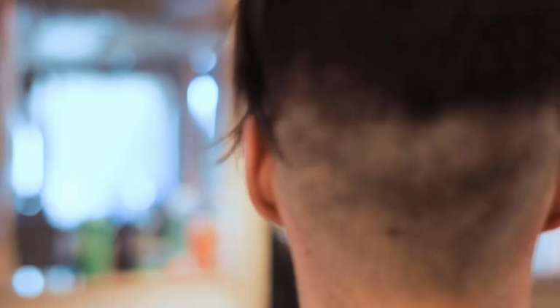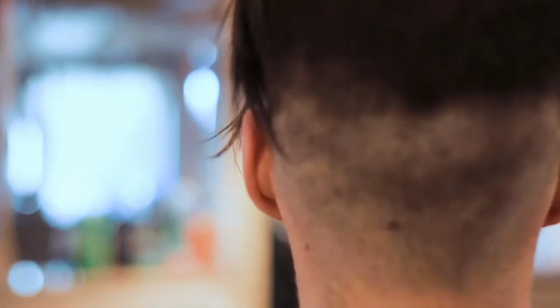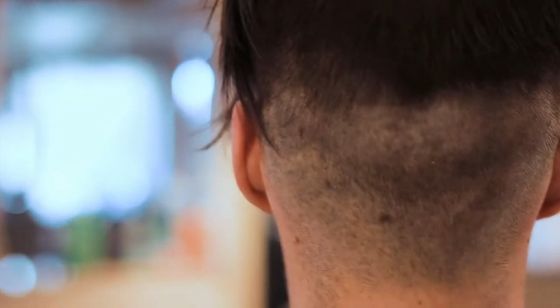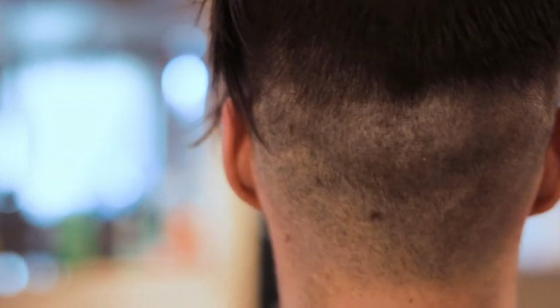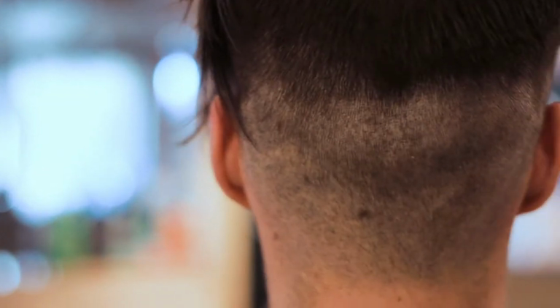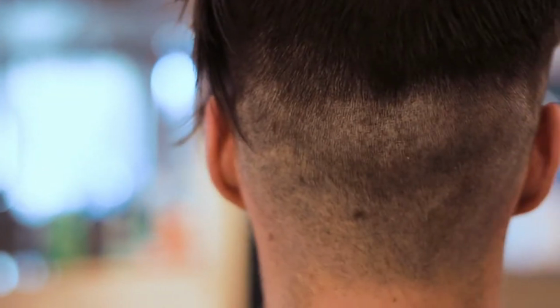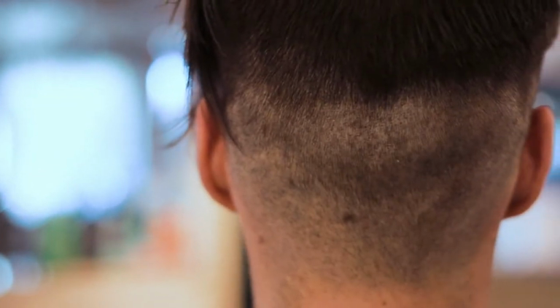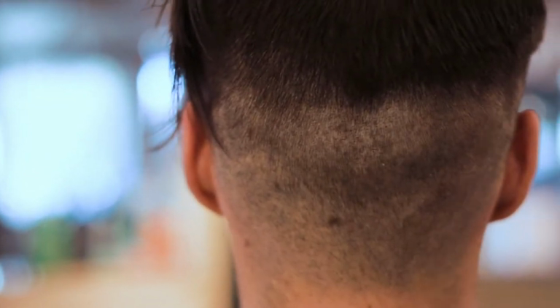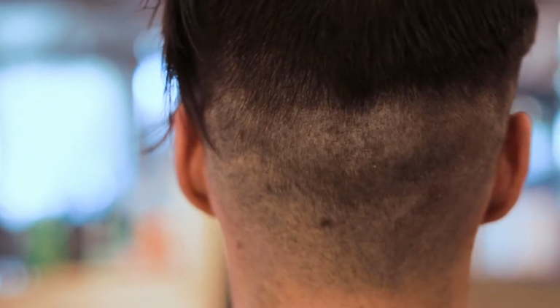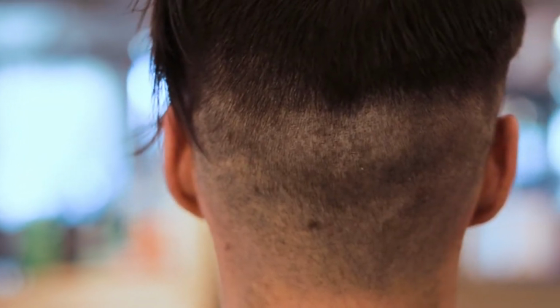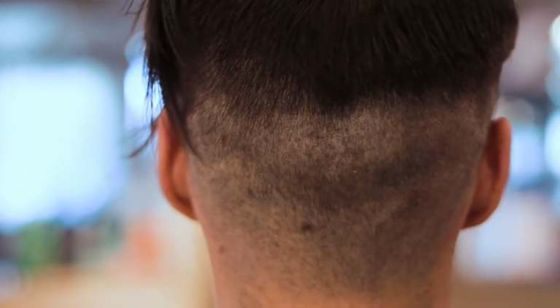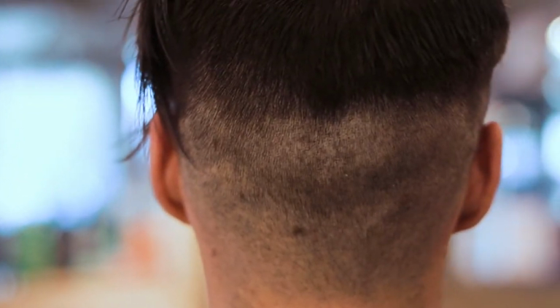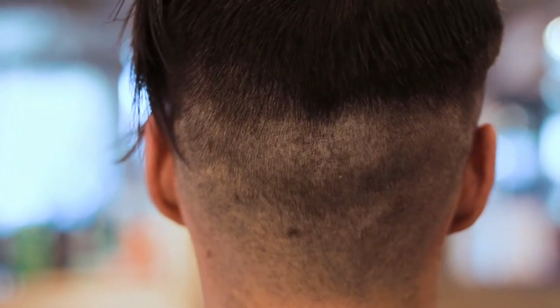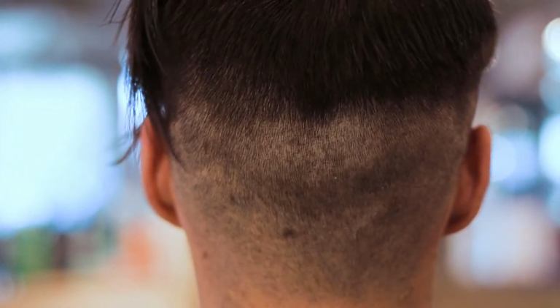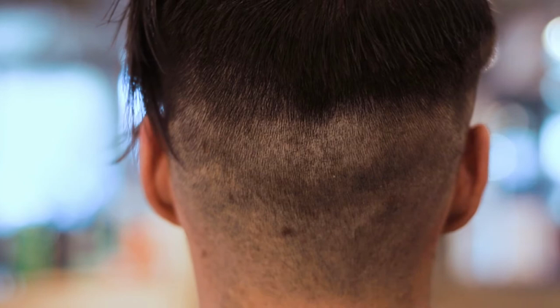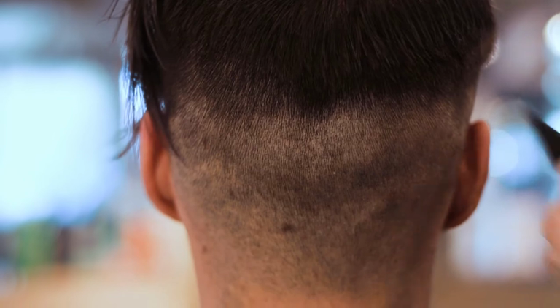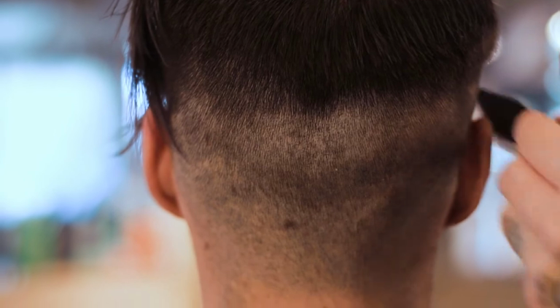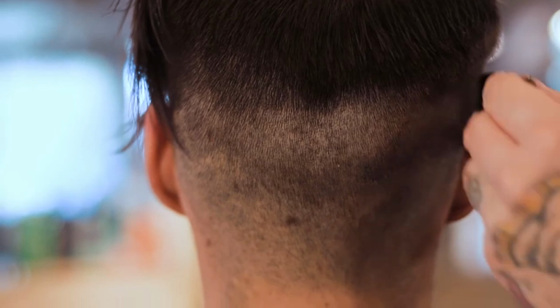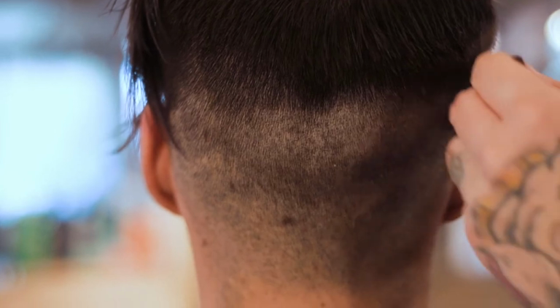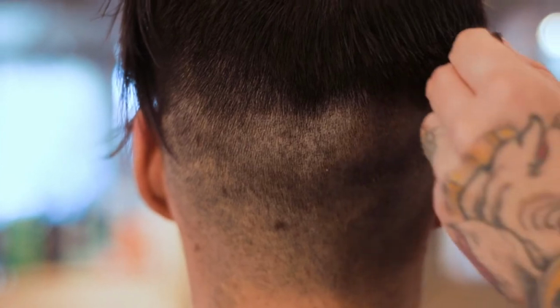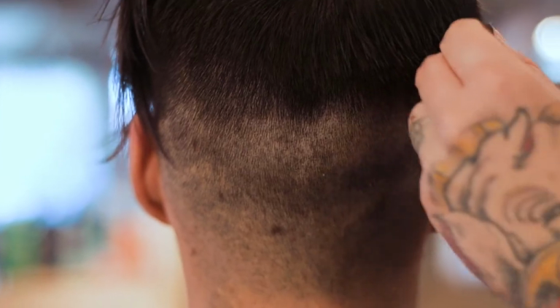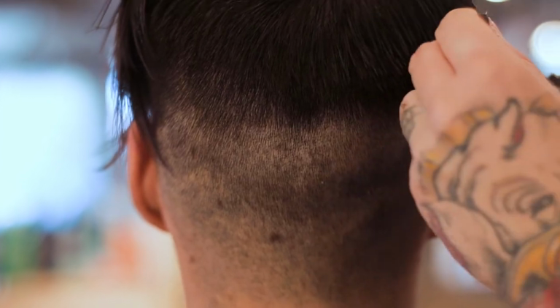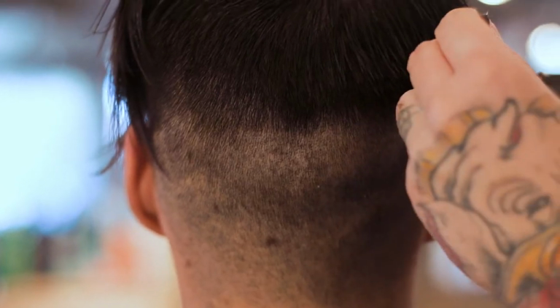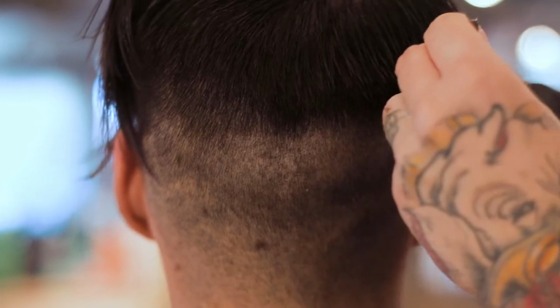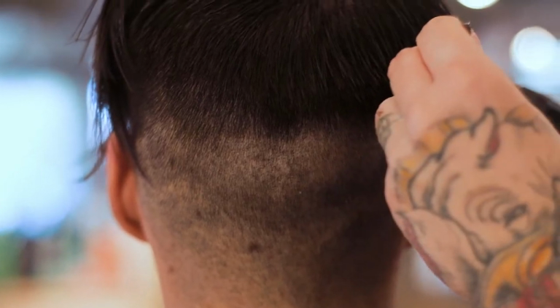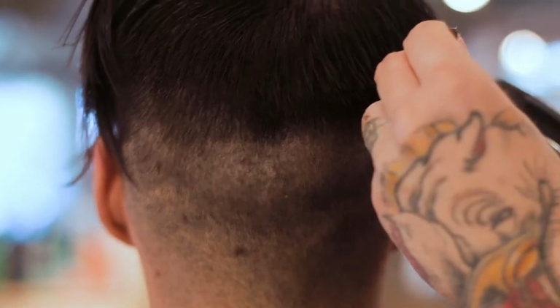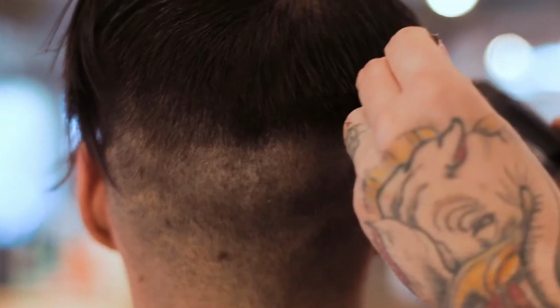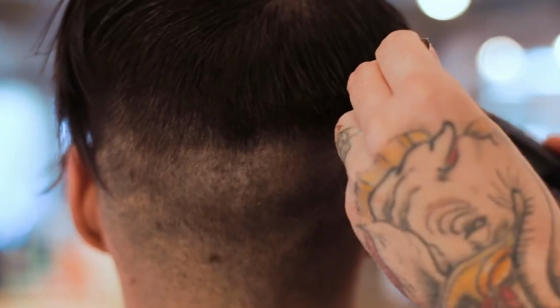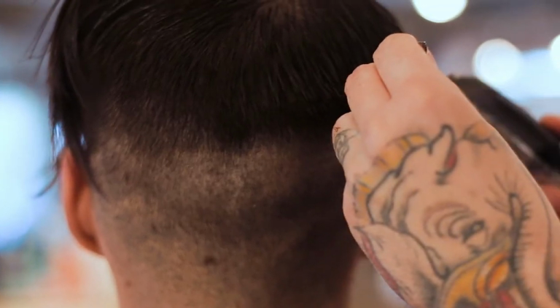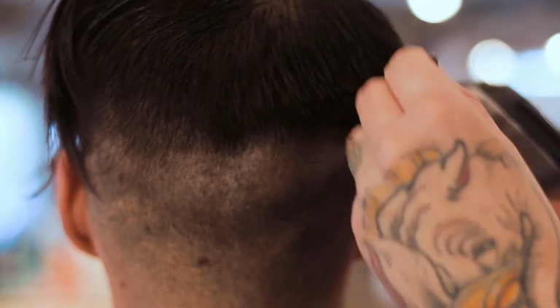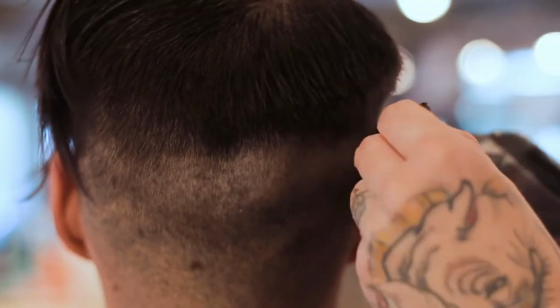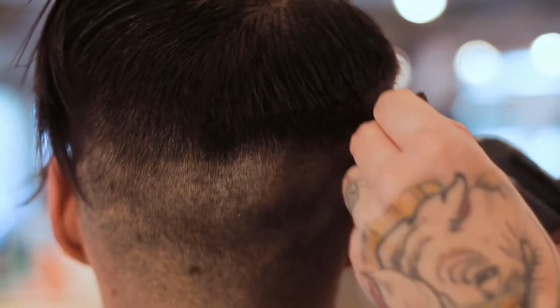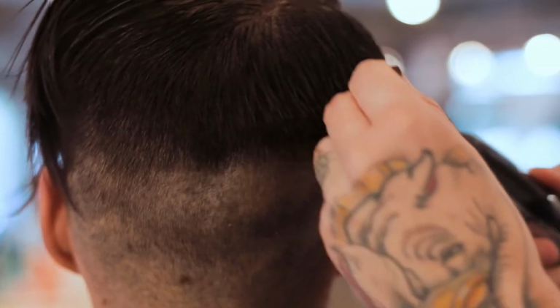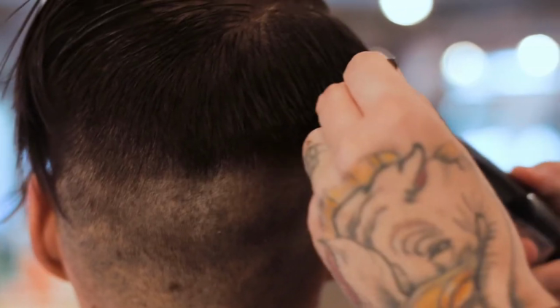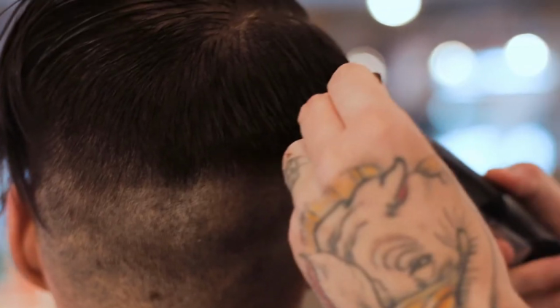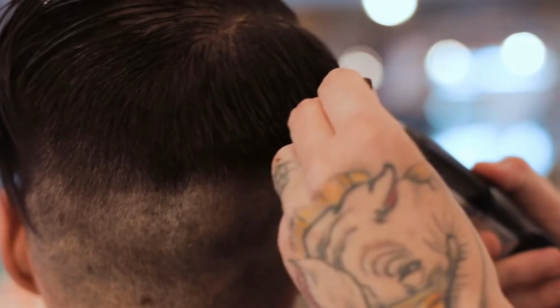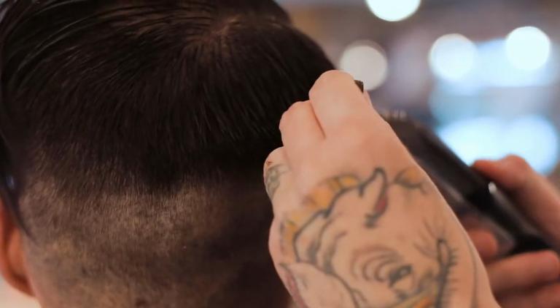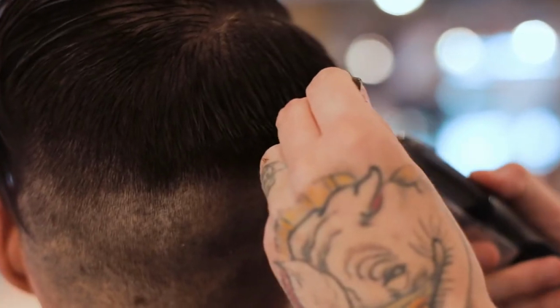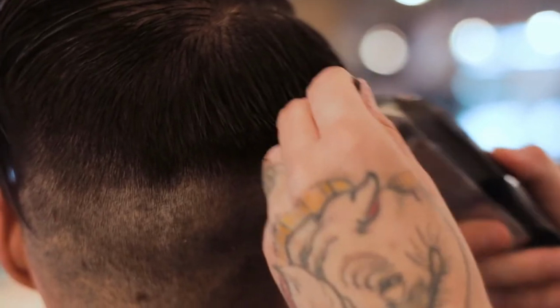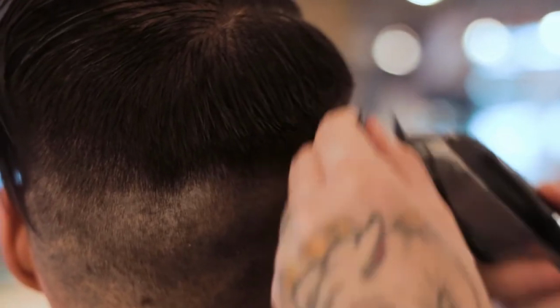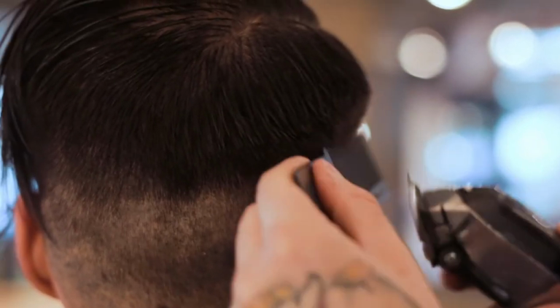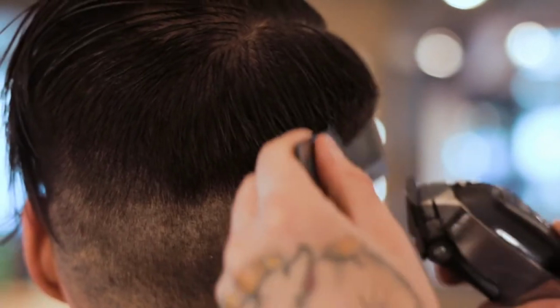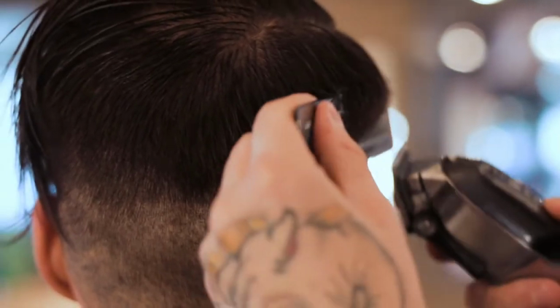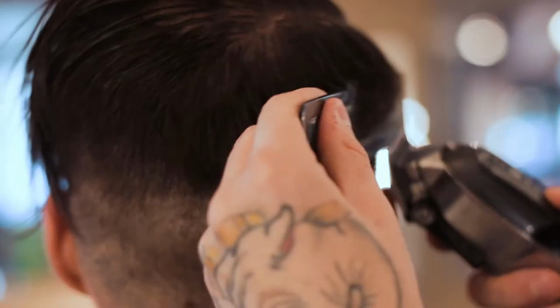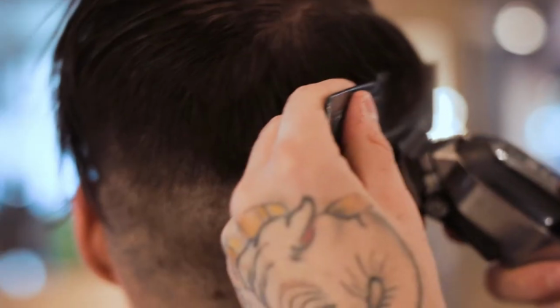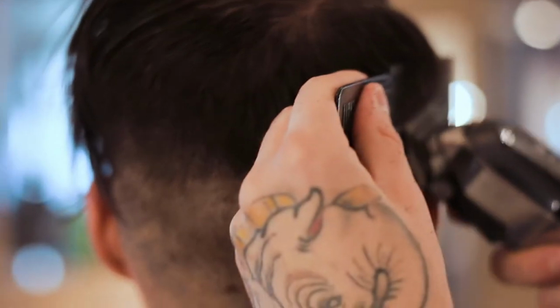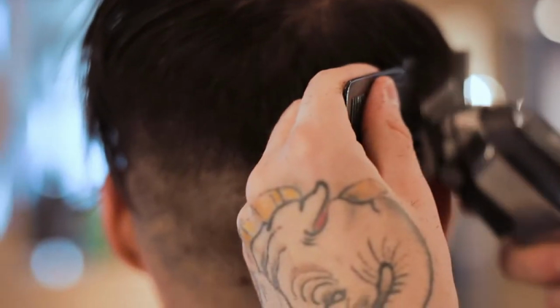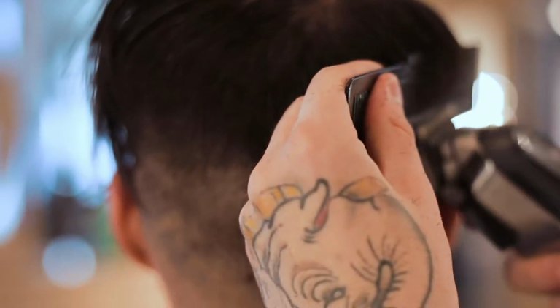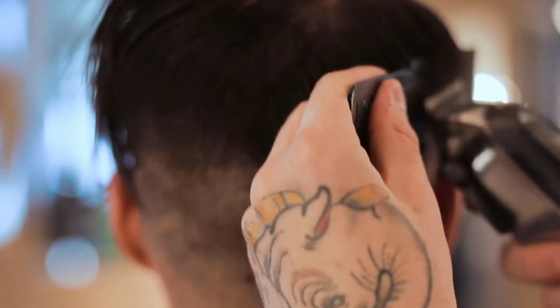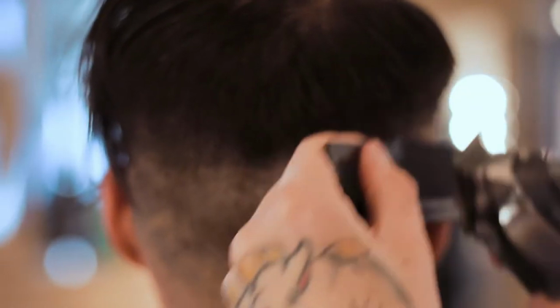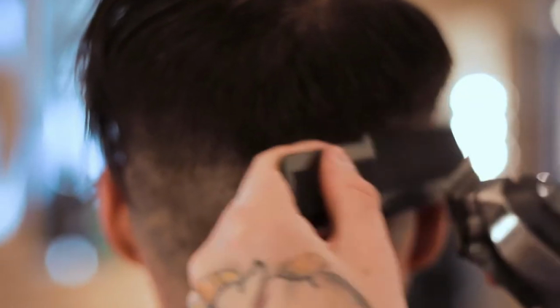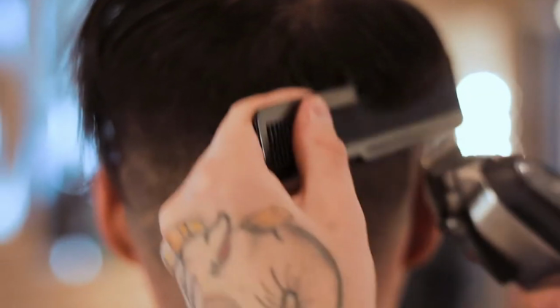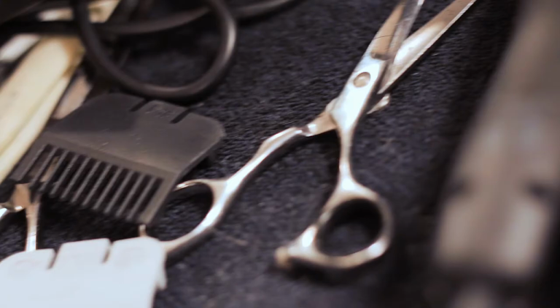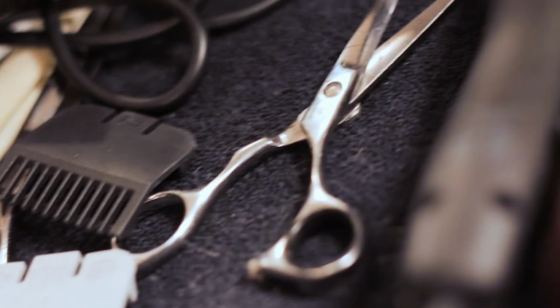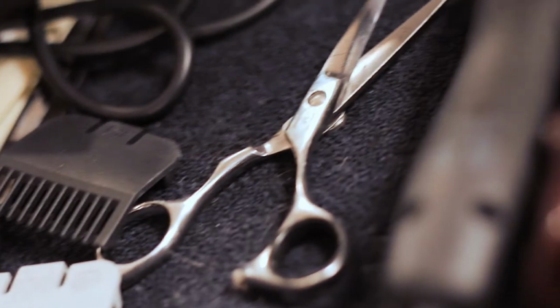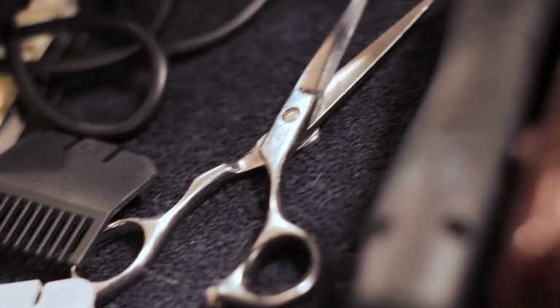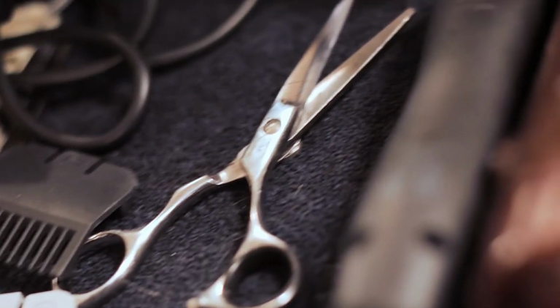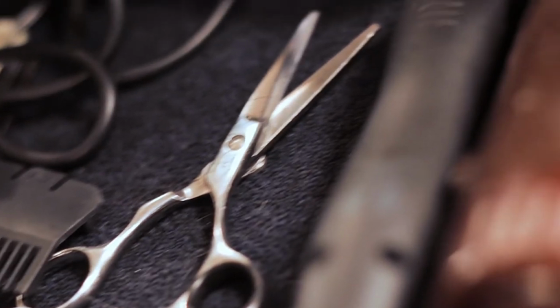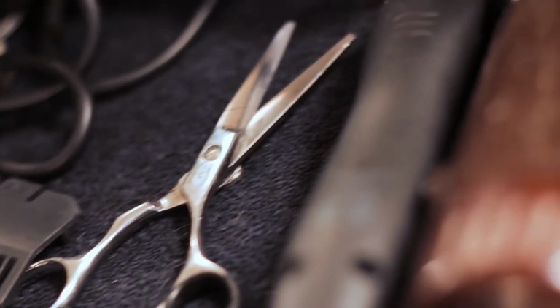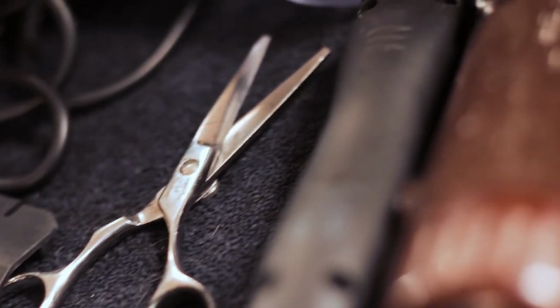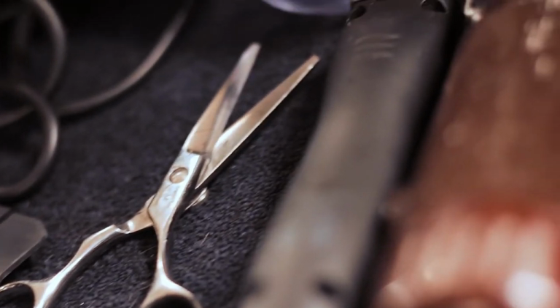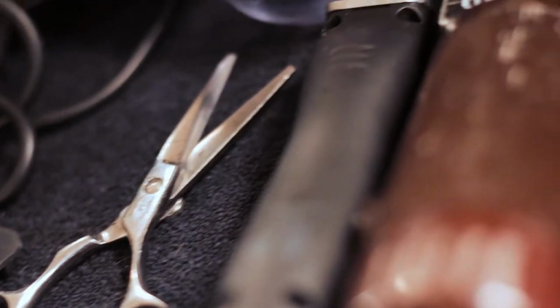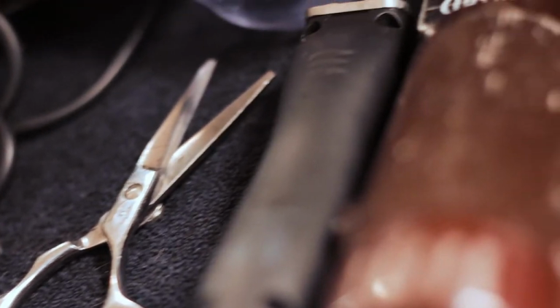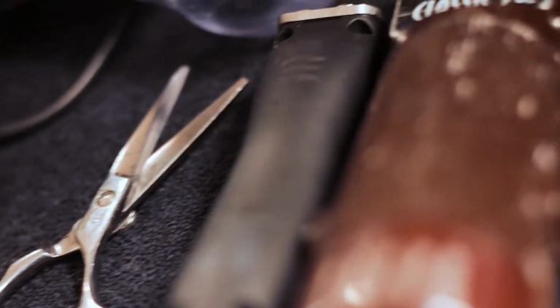Here you get a really good example of how the back is being tapered into the top. Lots of really good blending has to take place with a proper gentleman's cut.